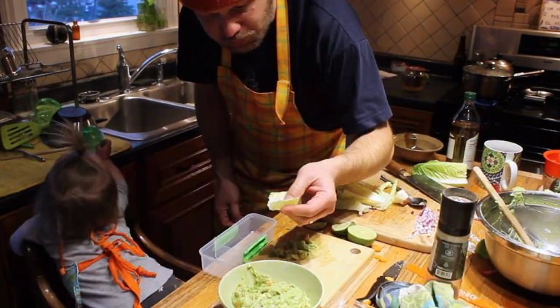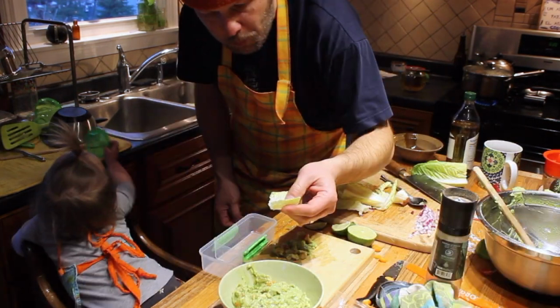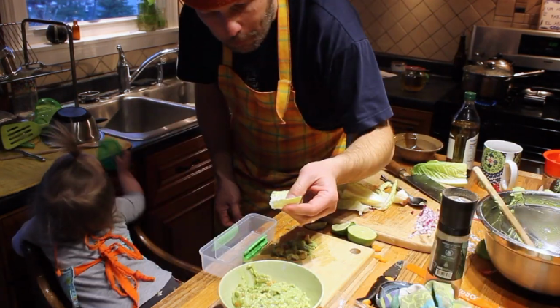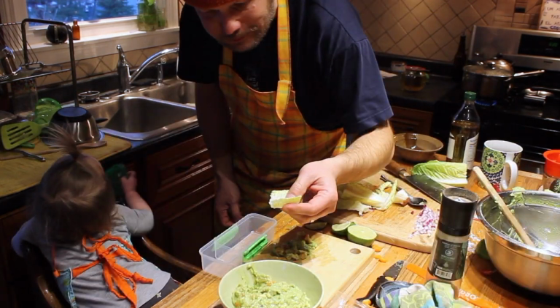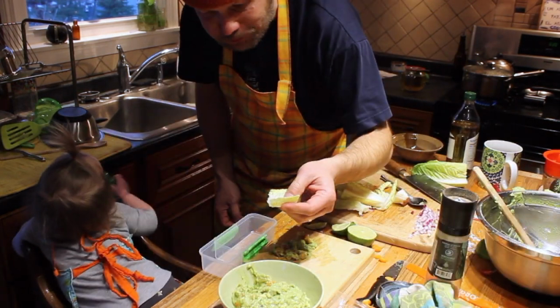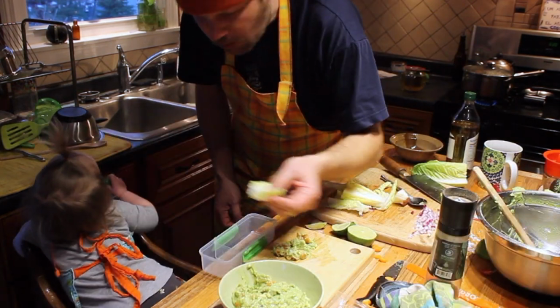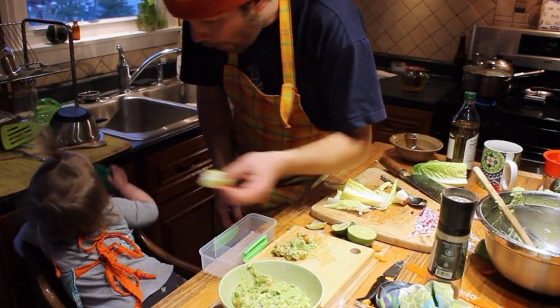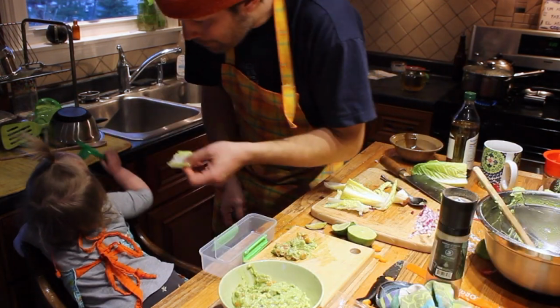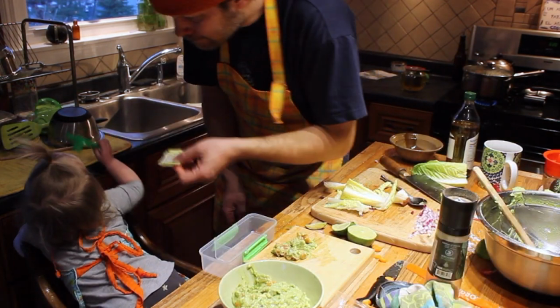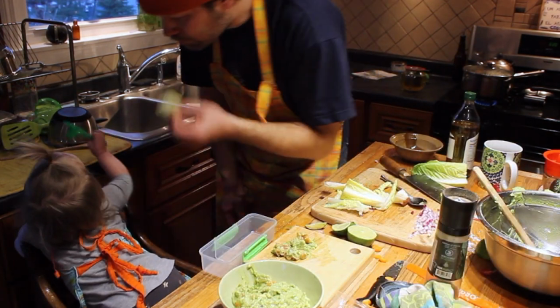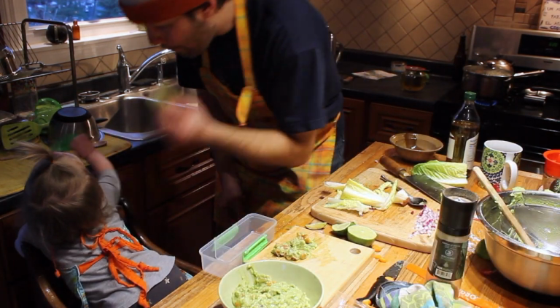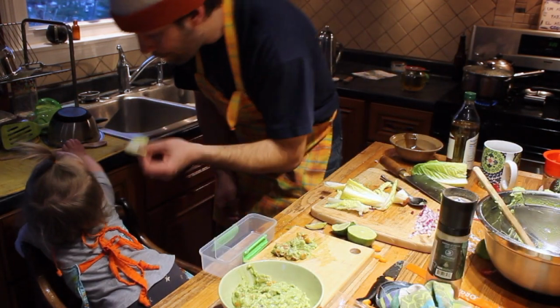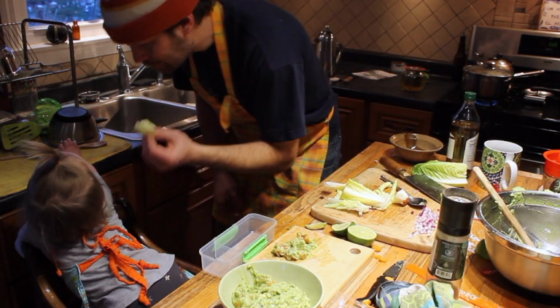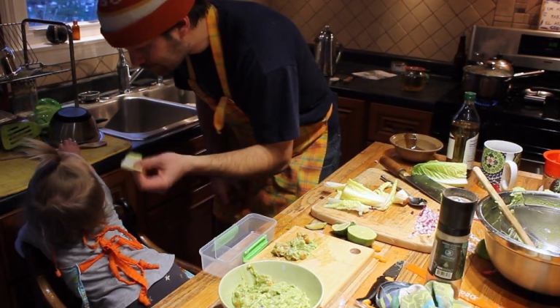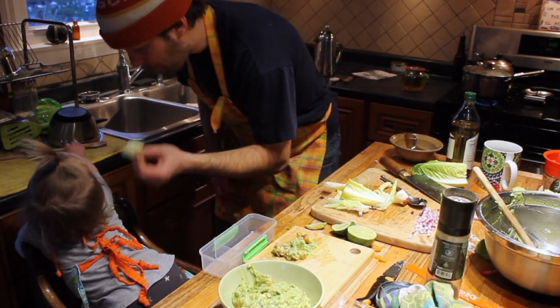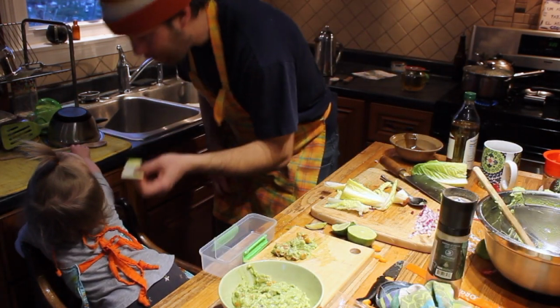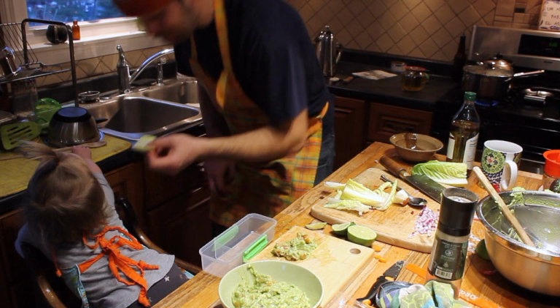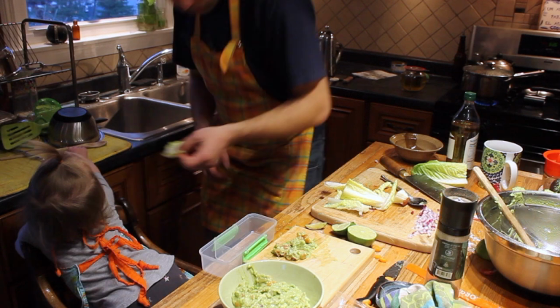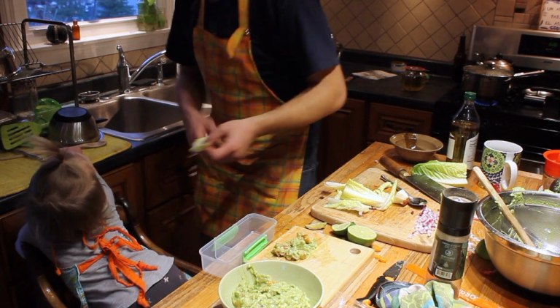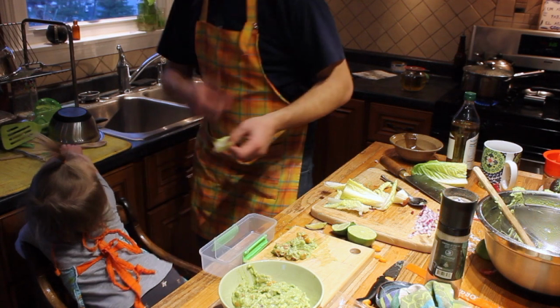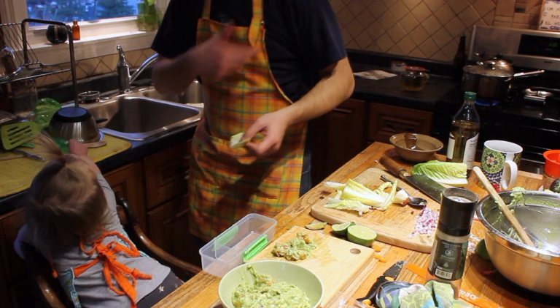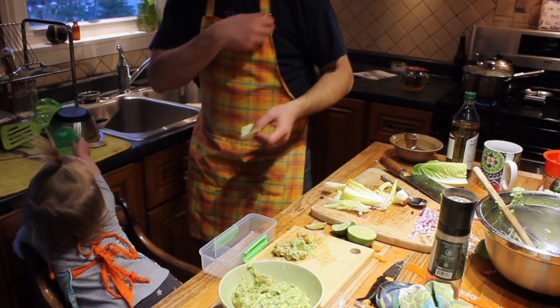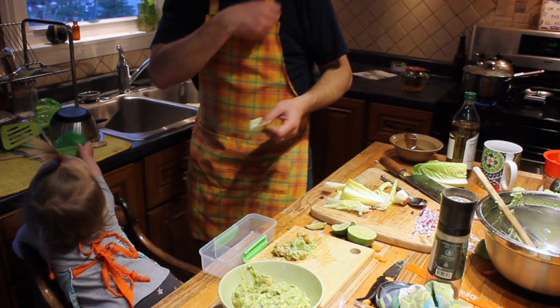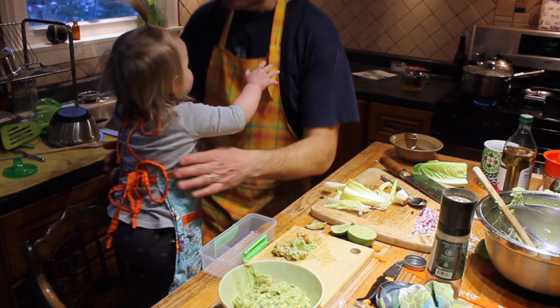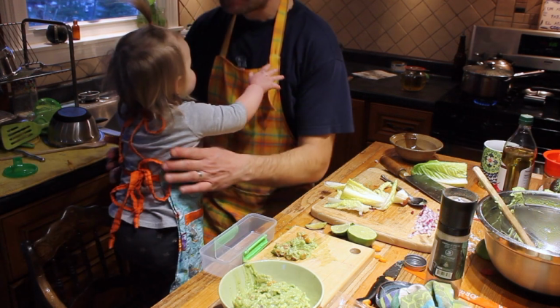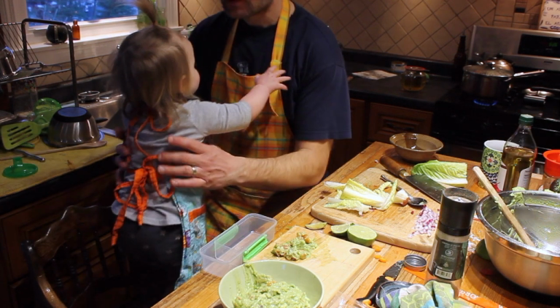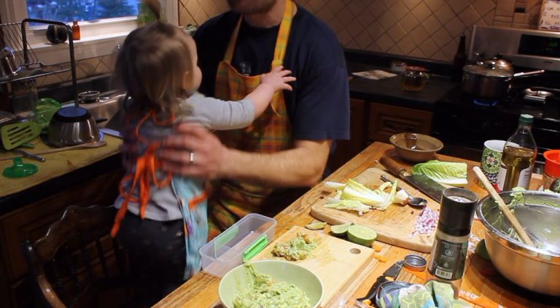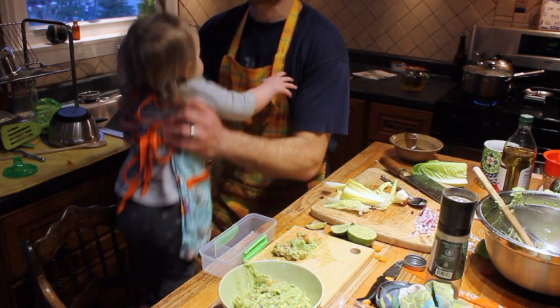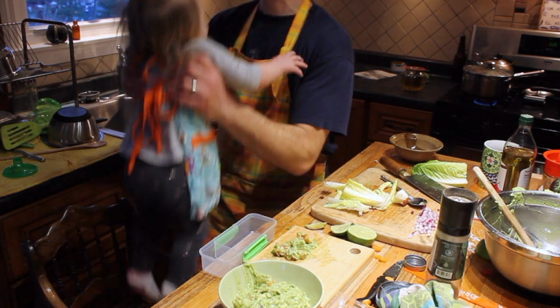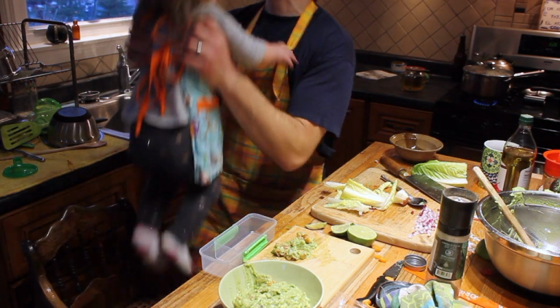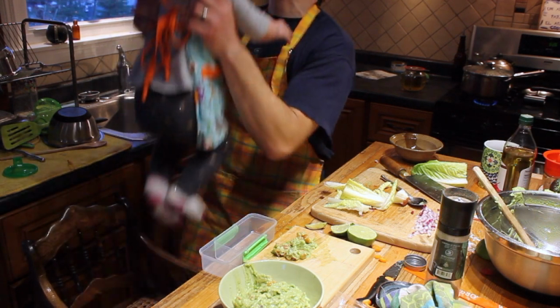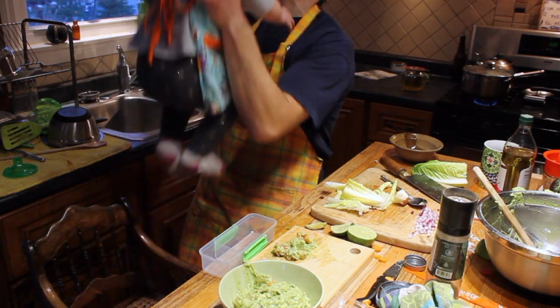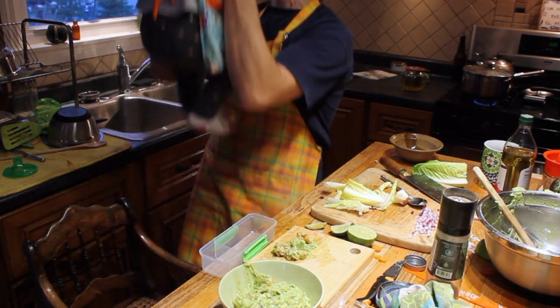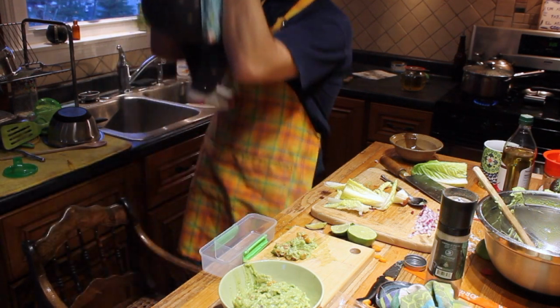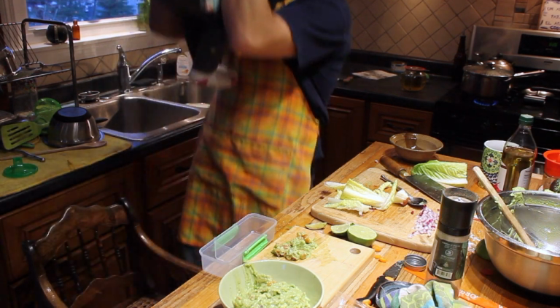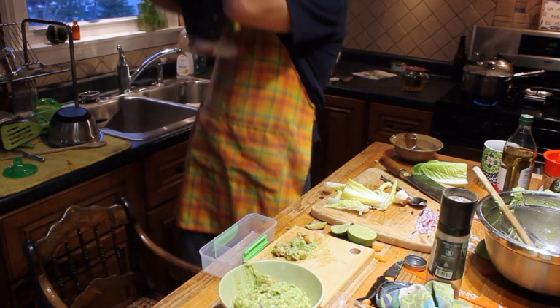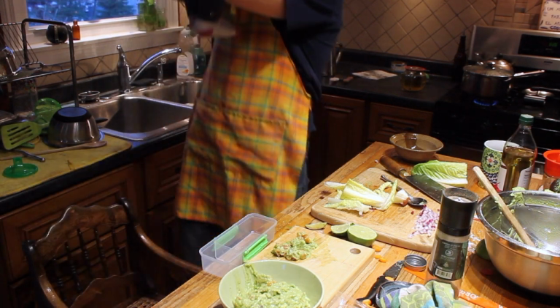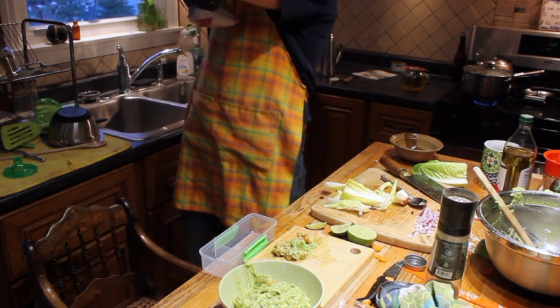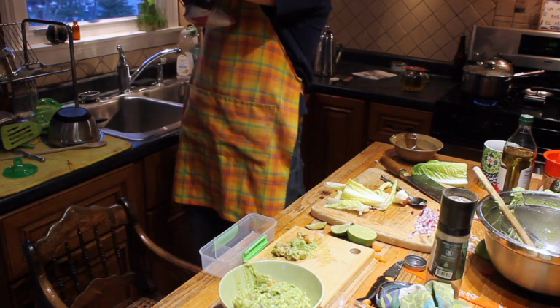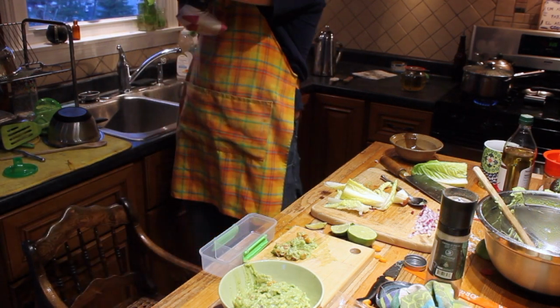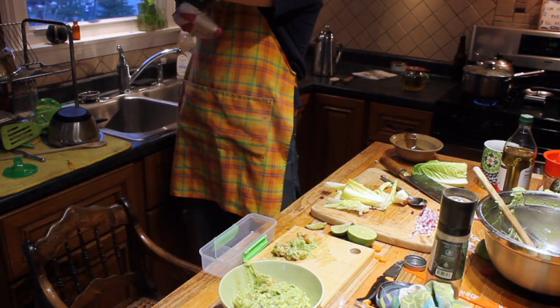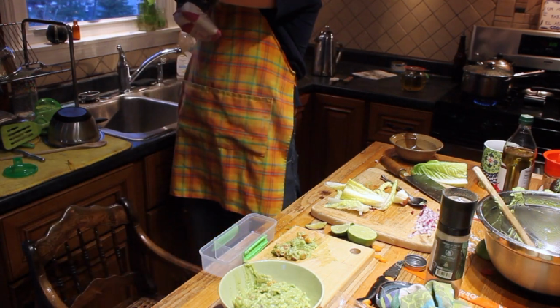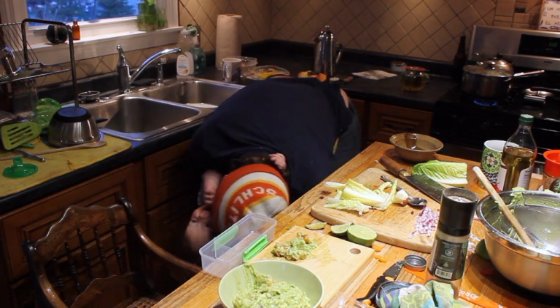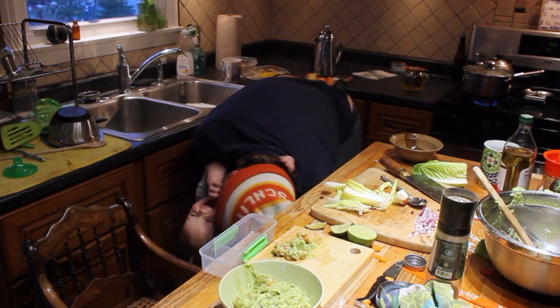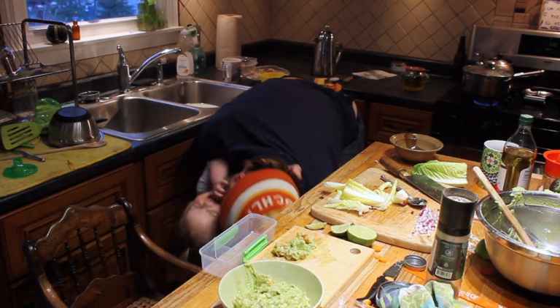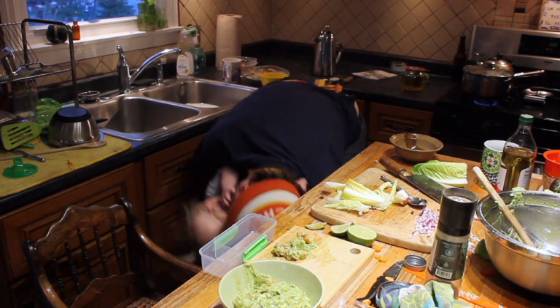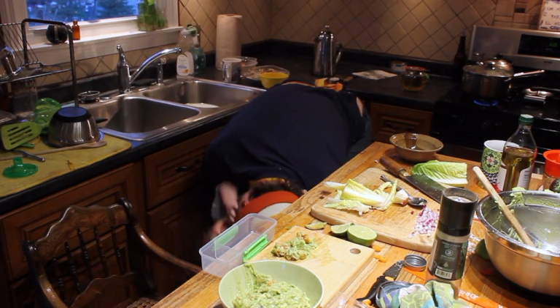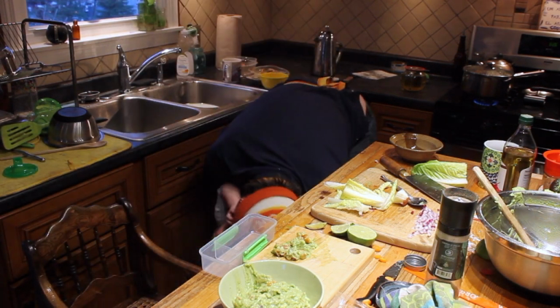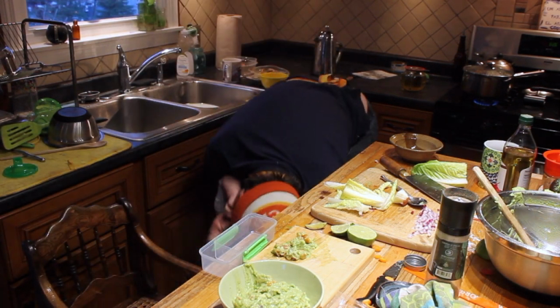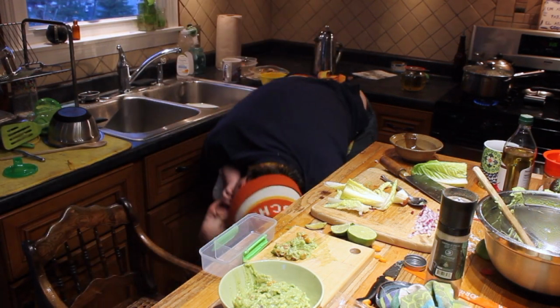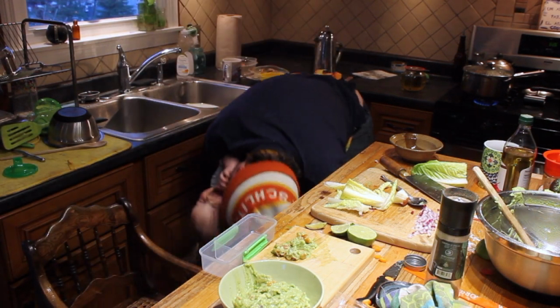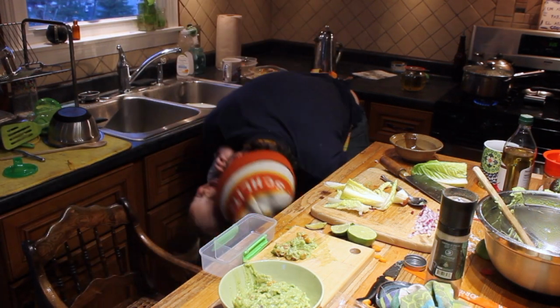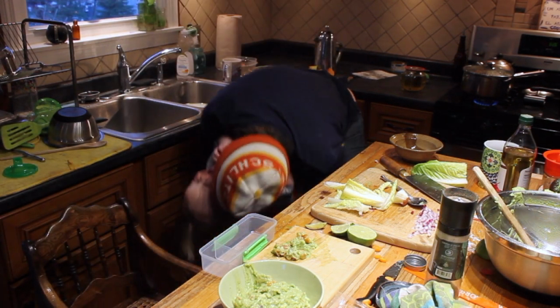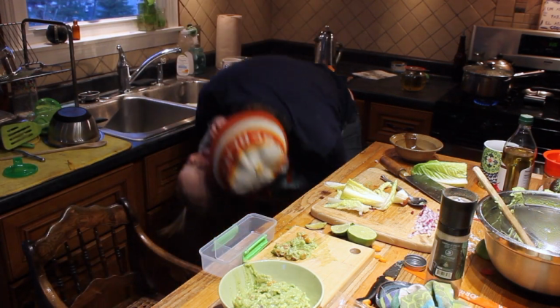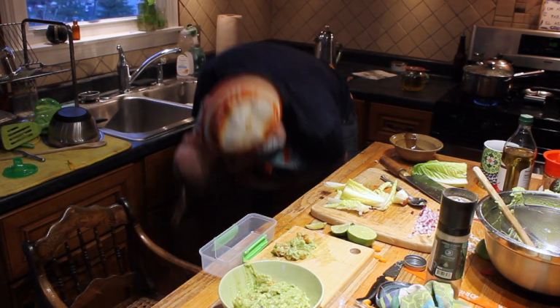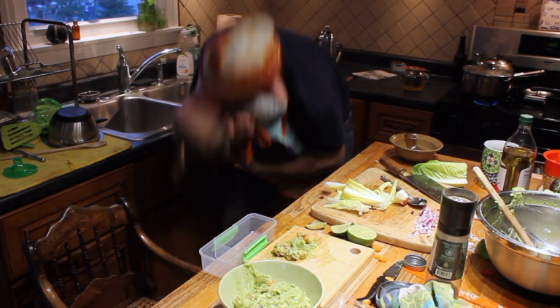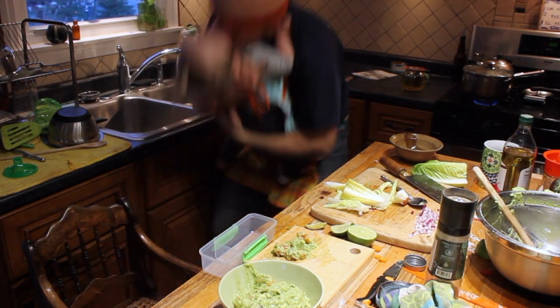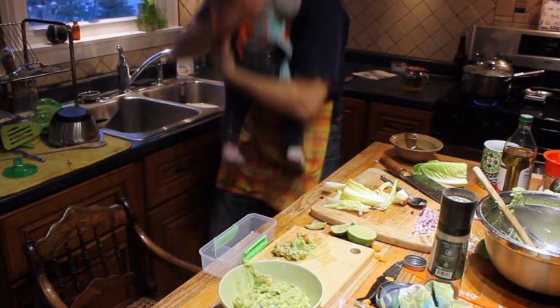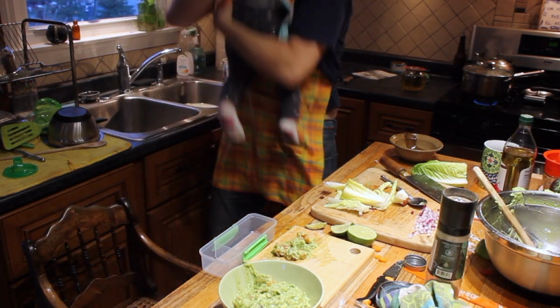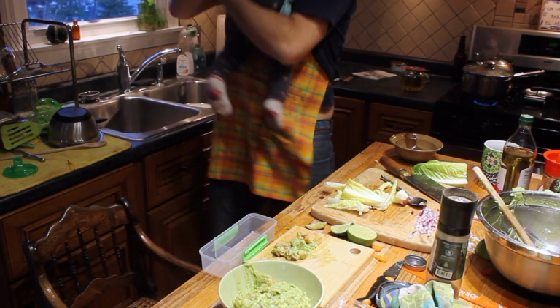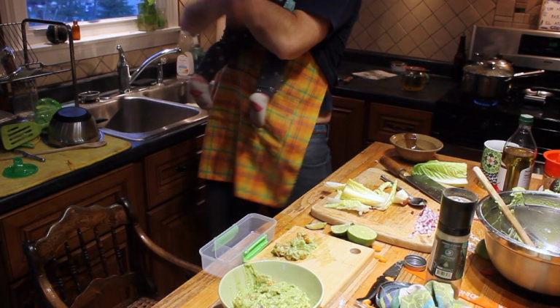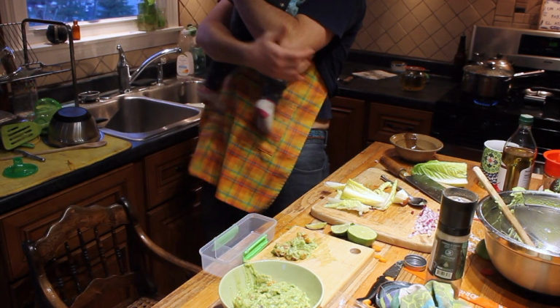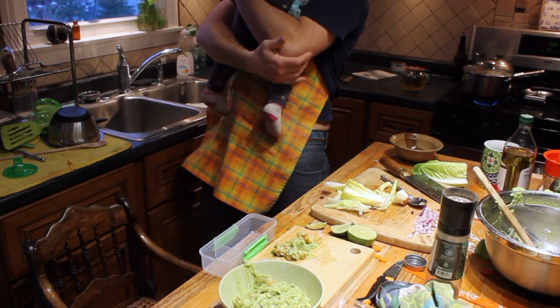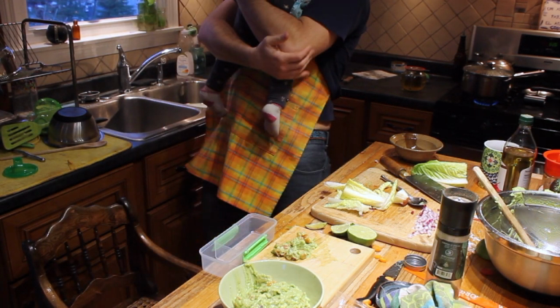Yeah. Mmm. Wow! Ha ha ha ha ha ha ha. Good.